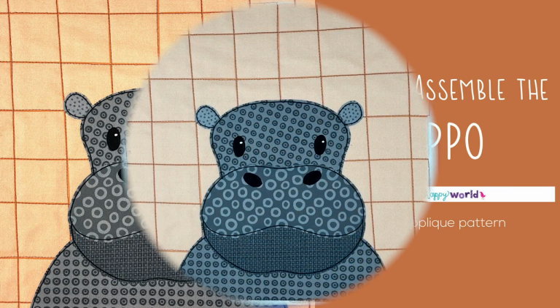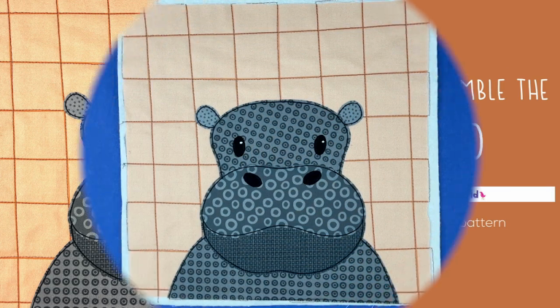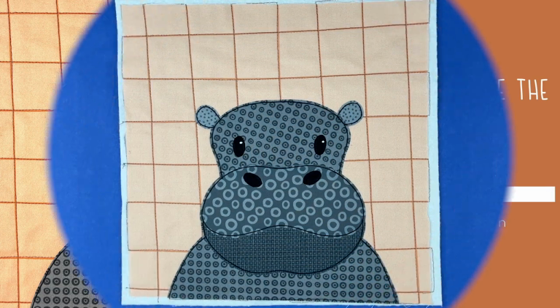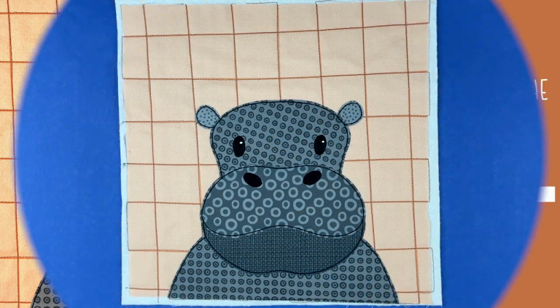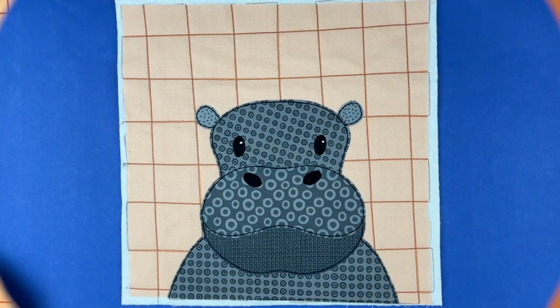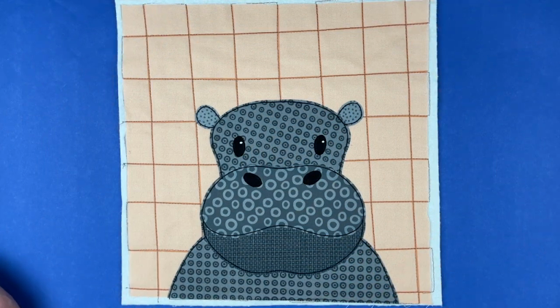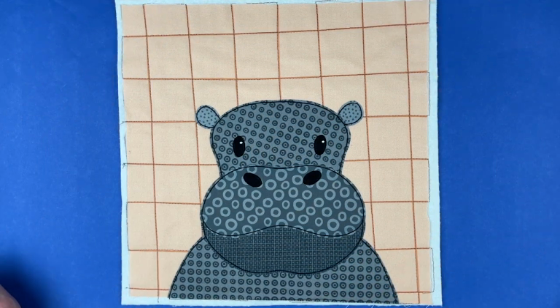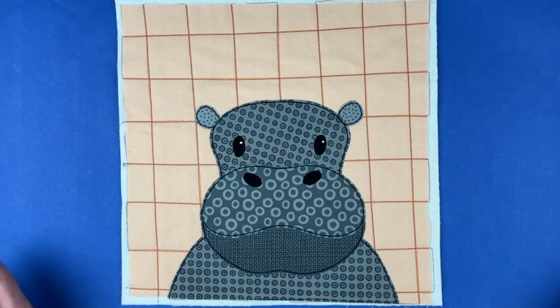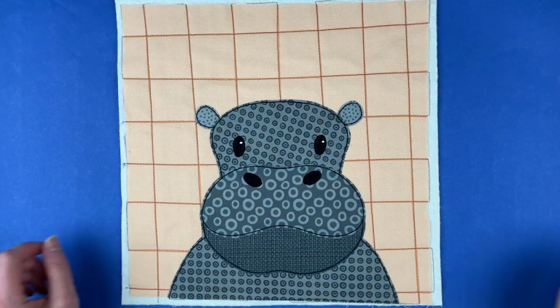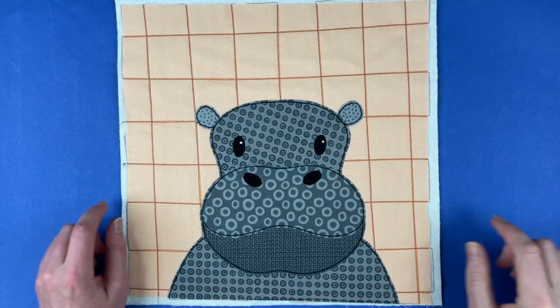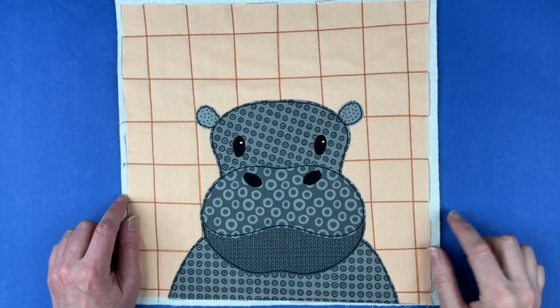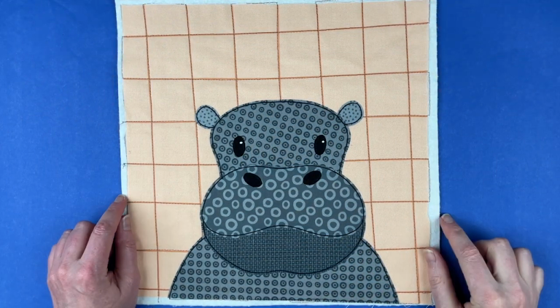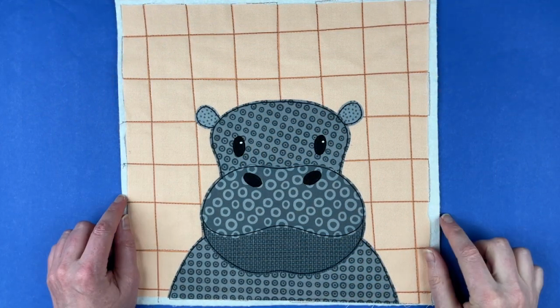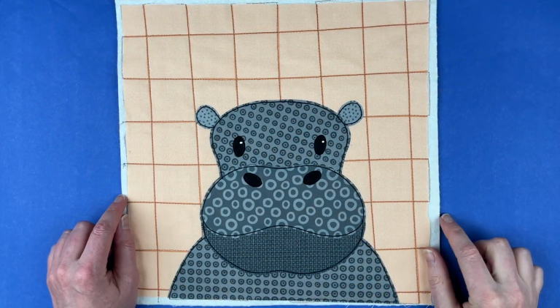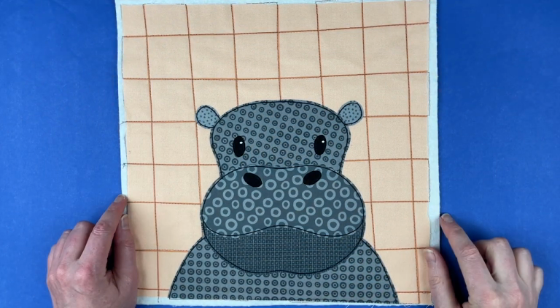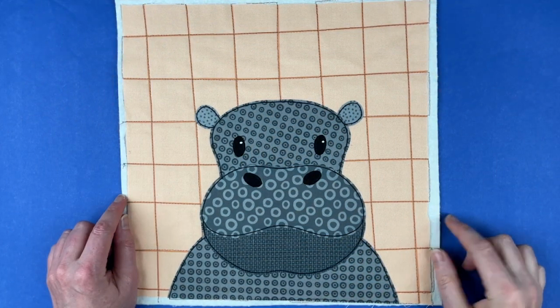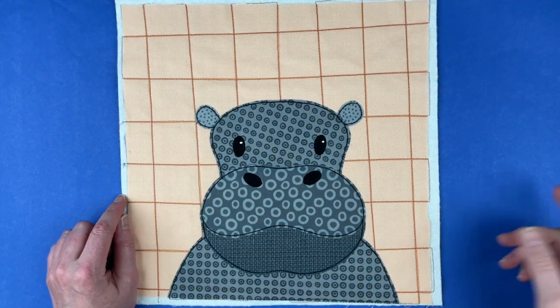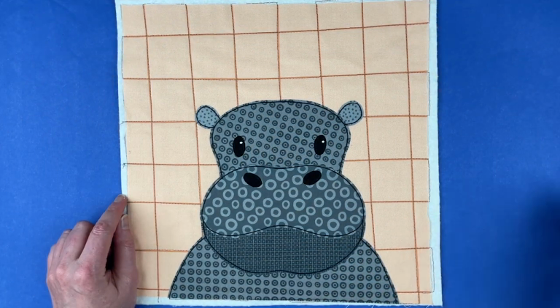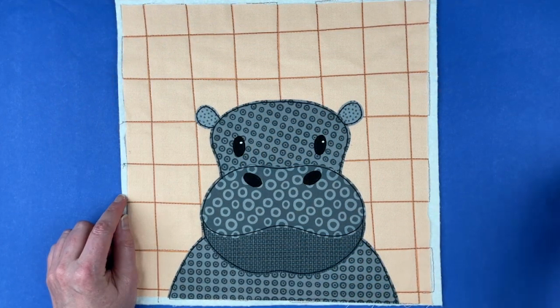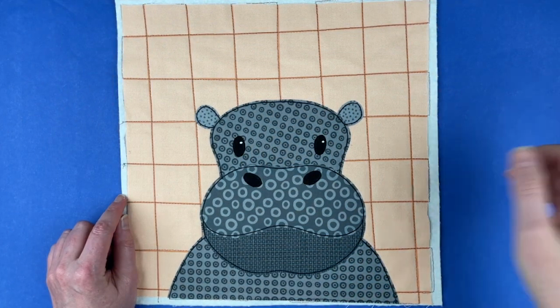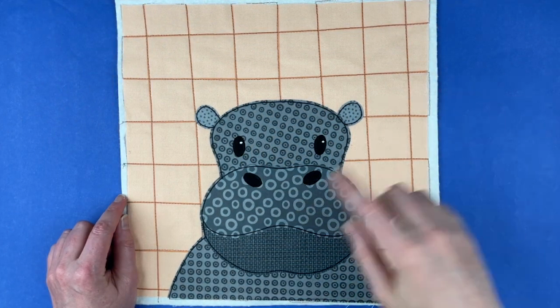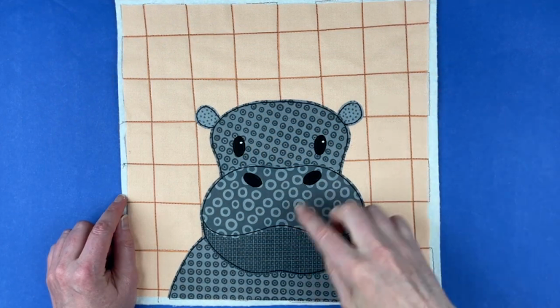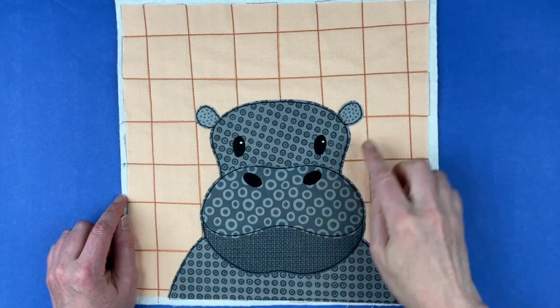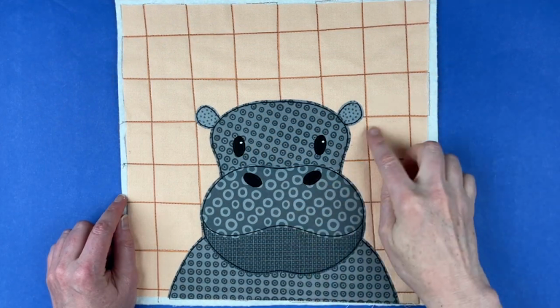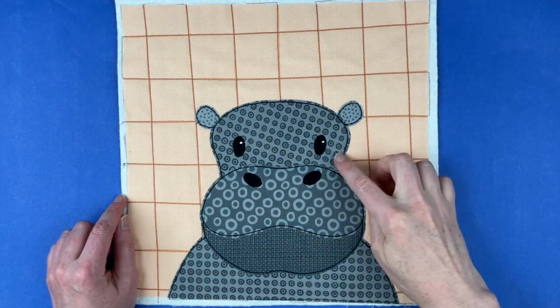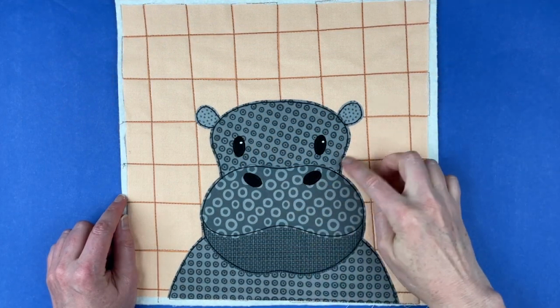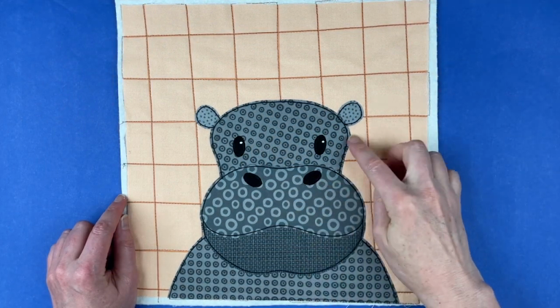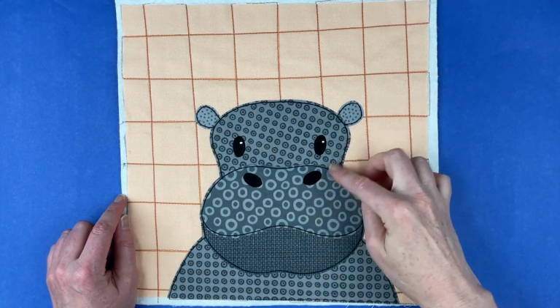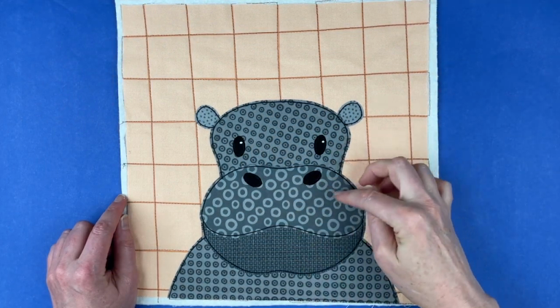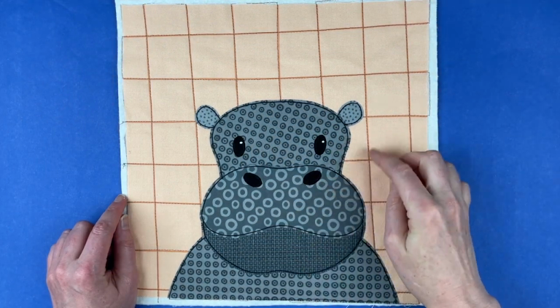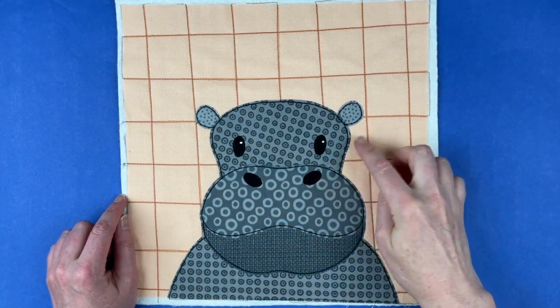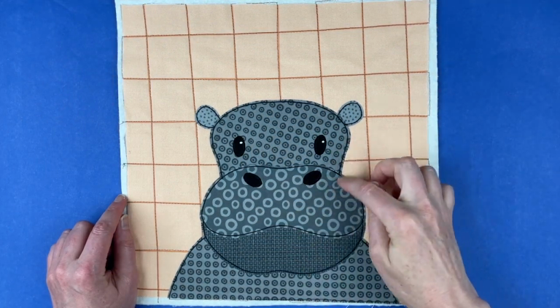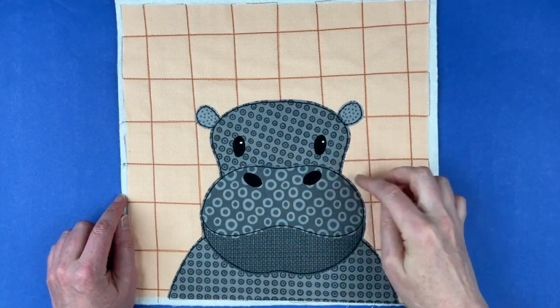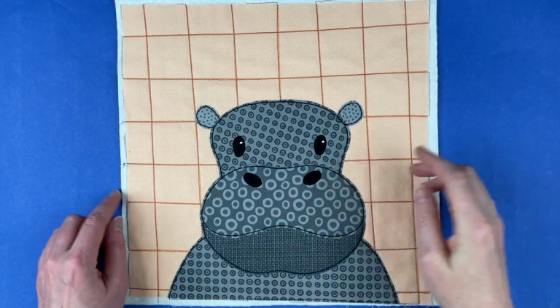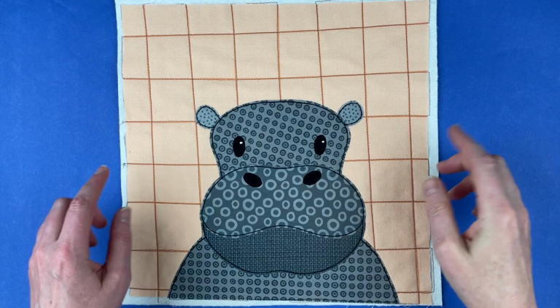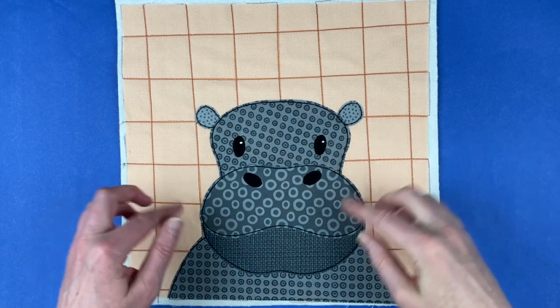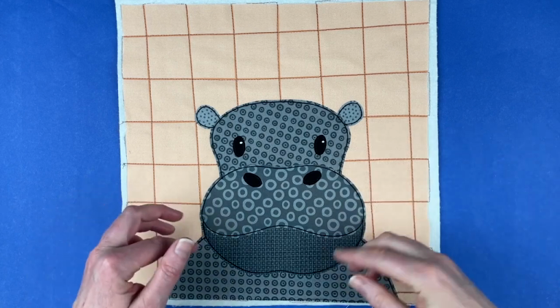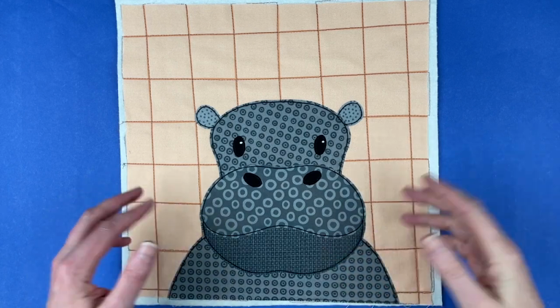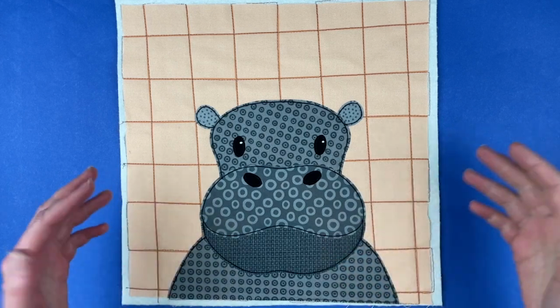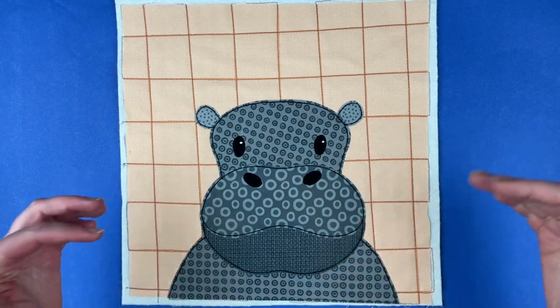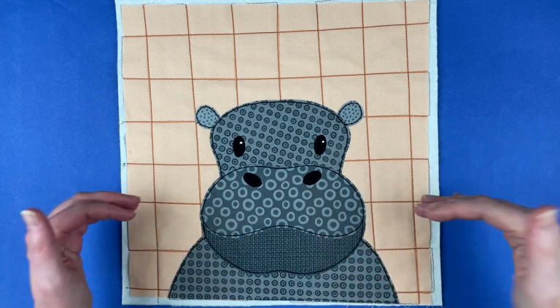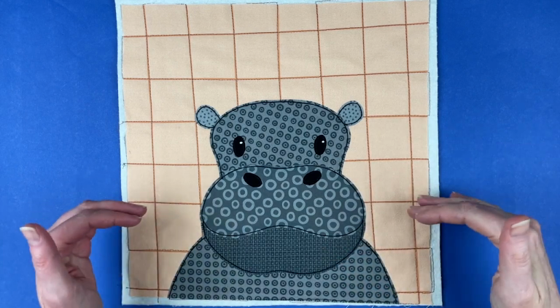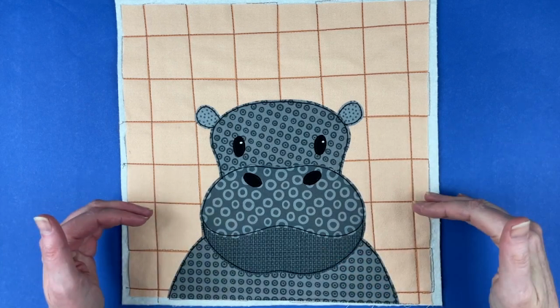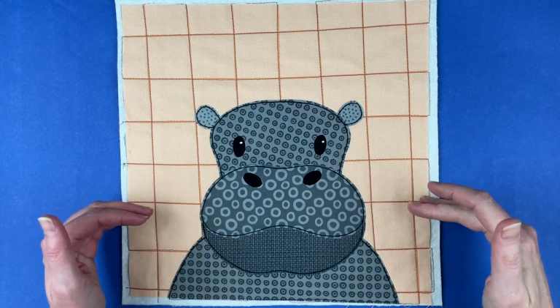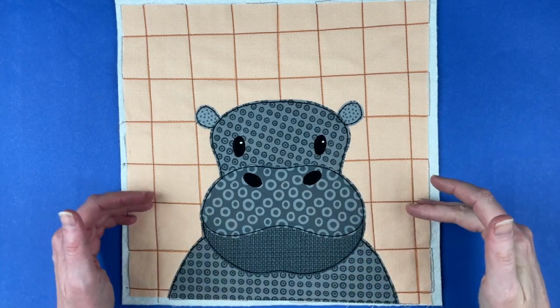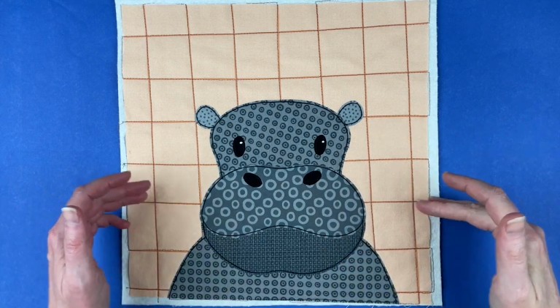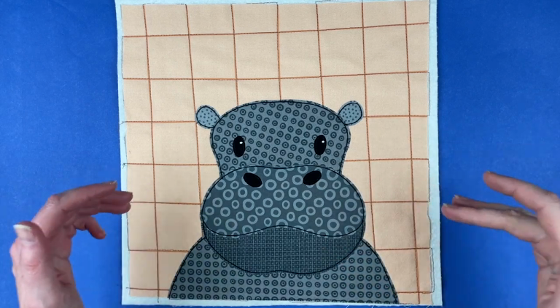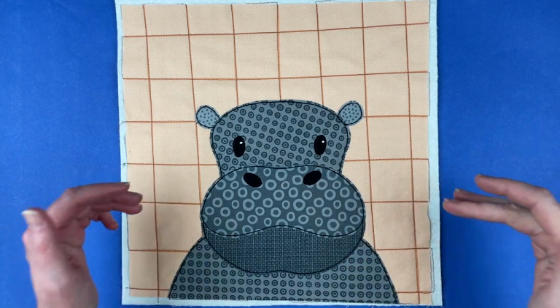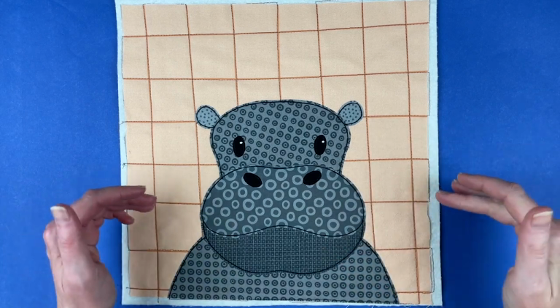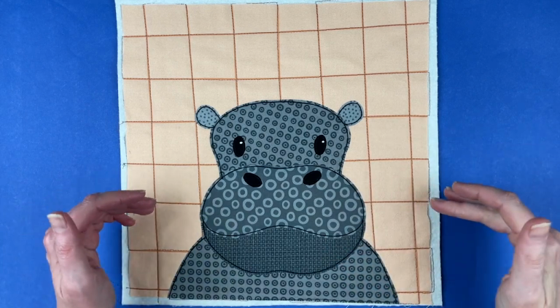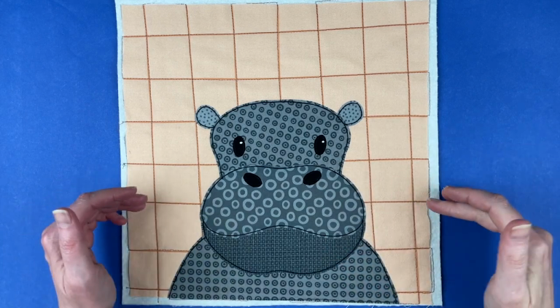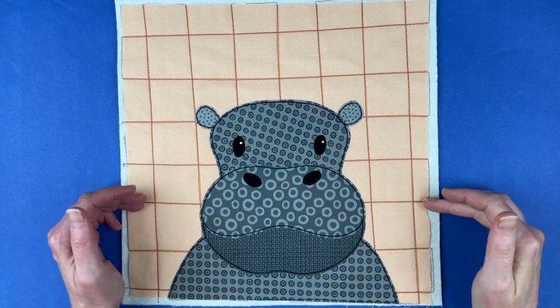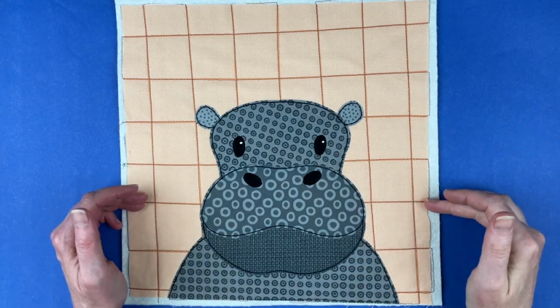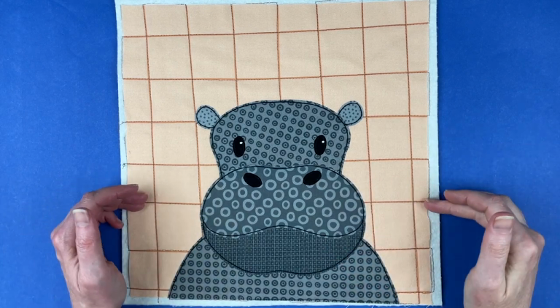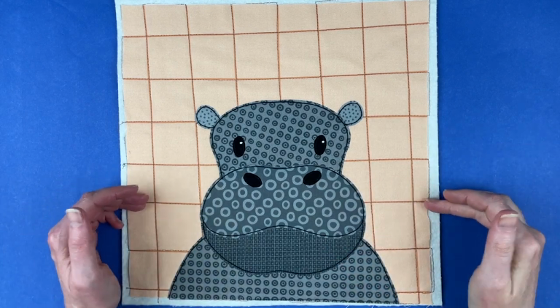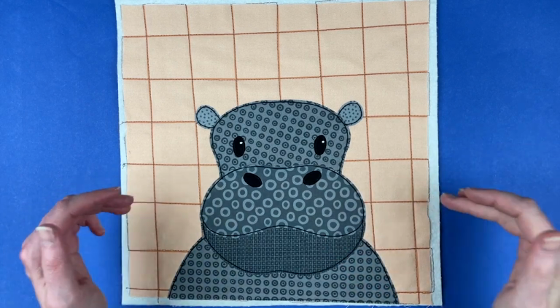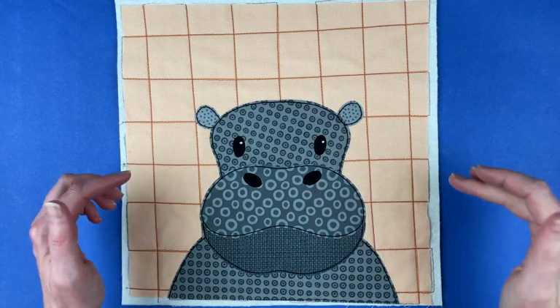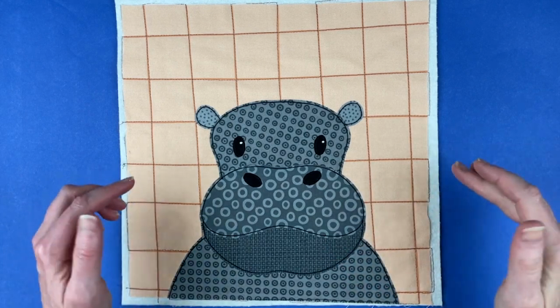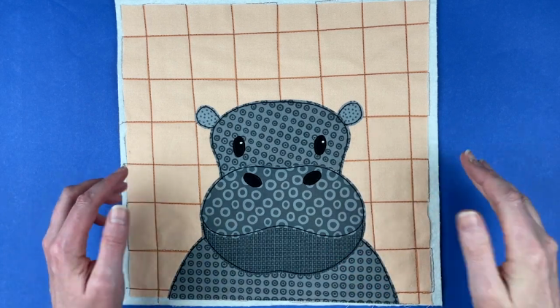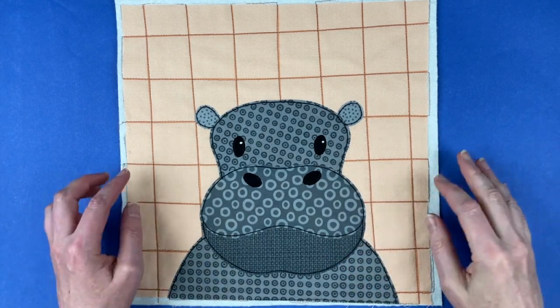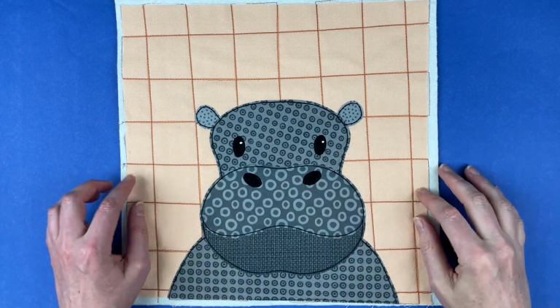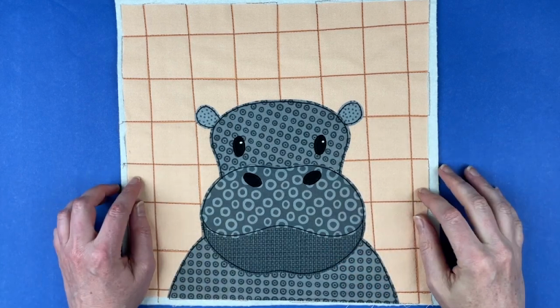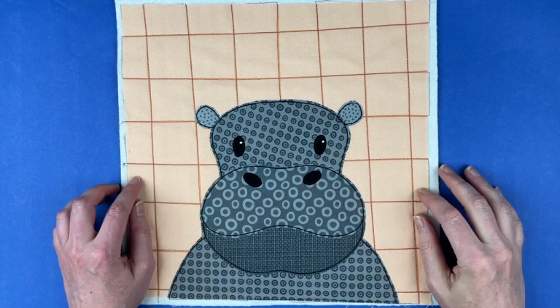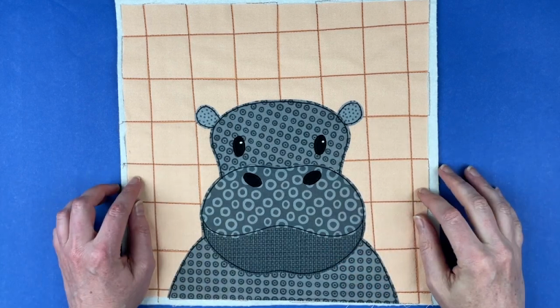Hi, I'm Wendy from Shiny Happy World, and this cute hippo is the newest pattern in the Funny Faces Quilt Block of the Month Club.